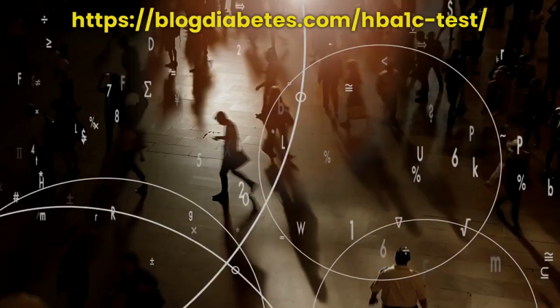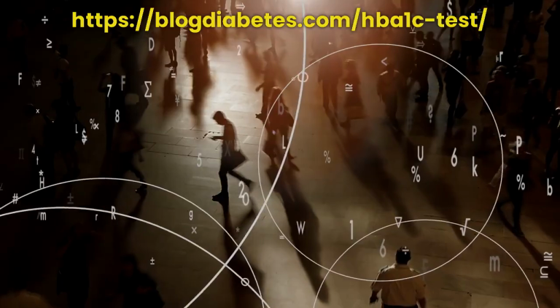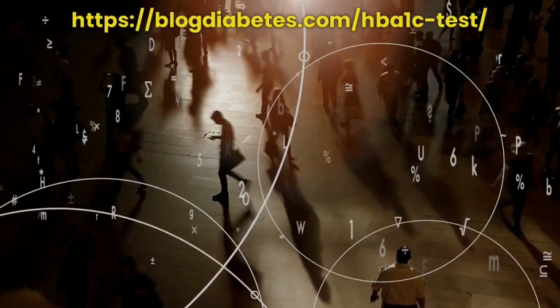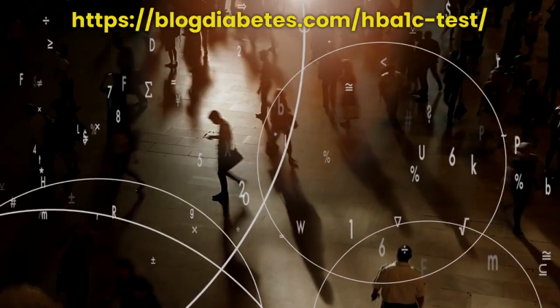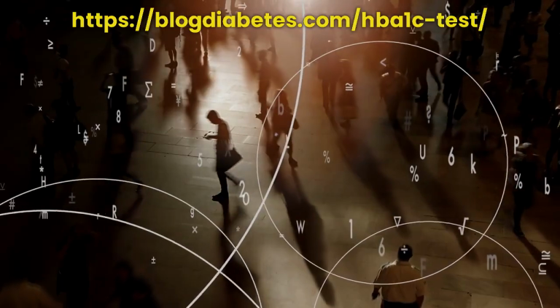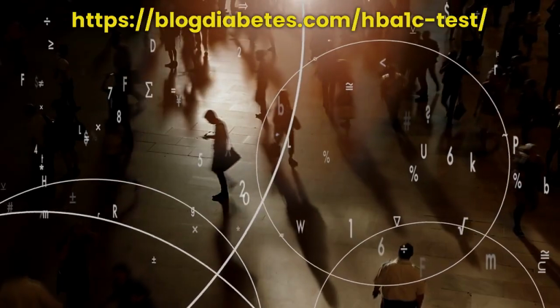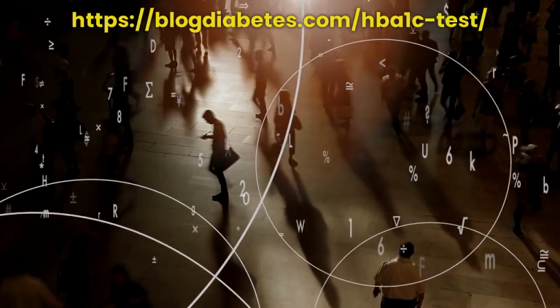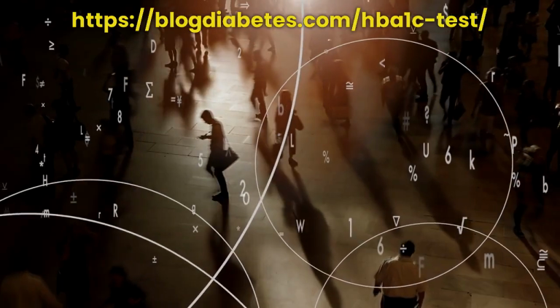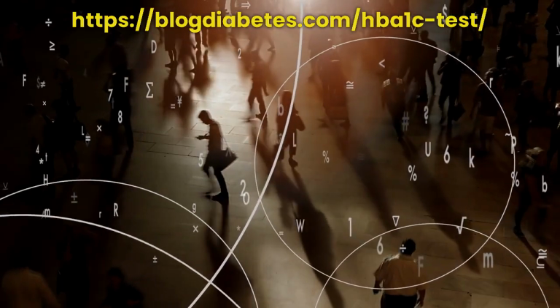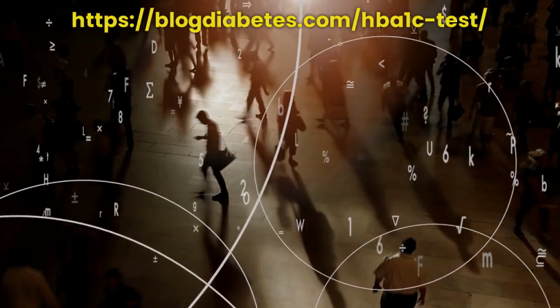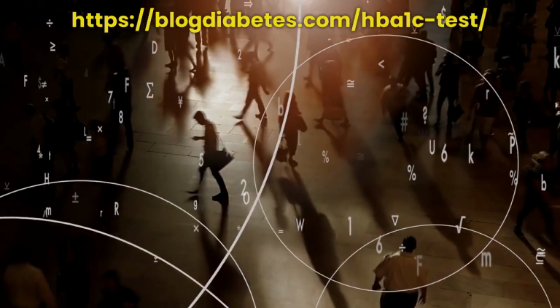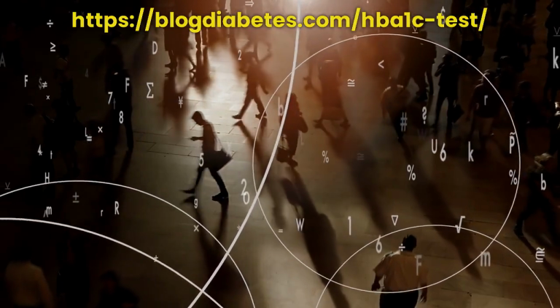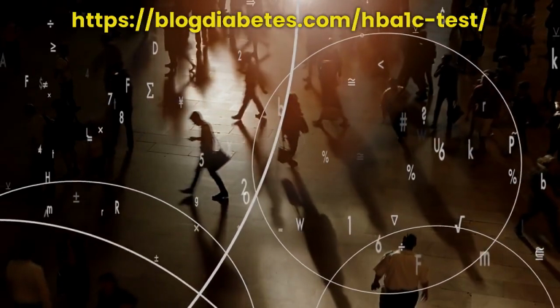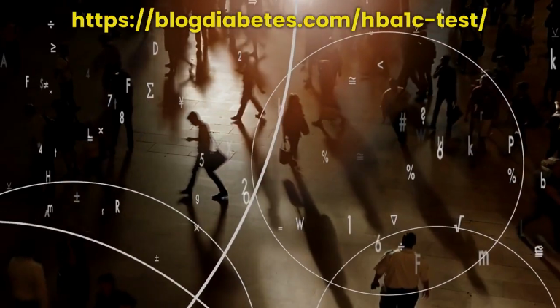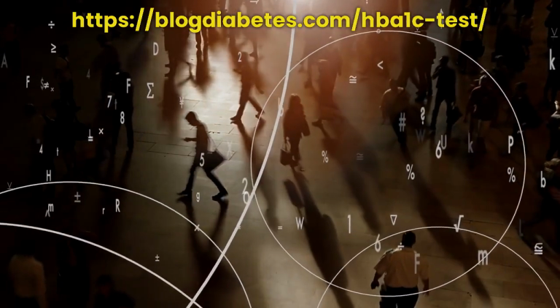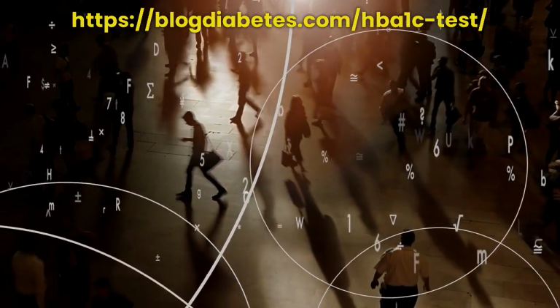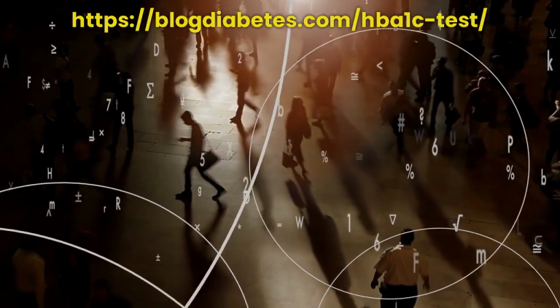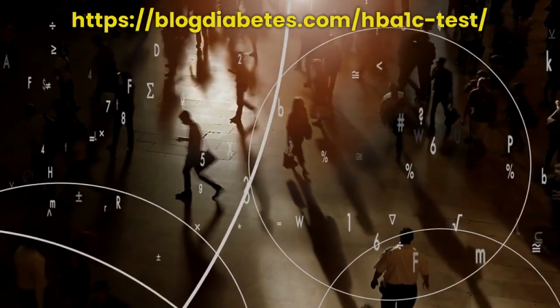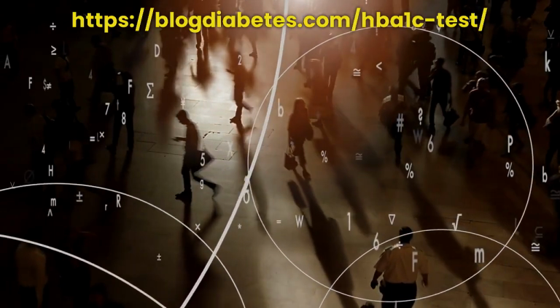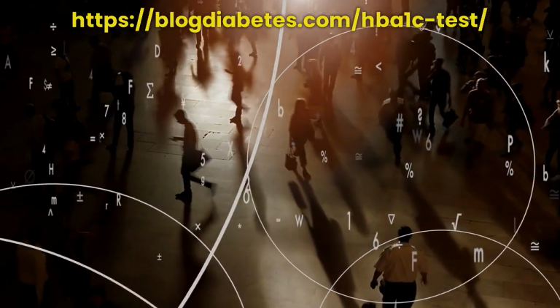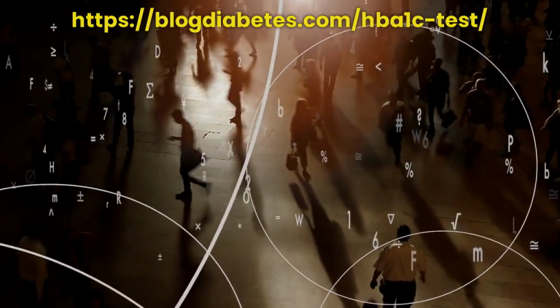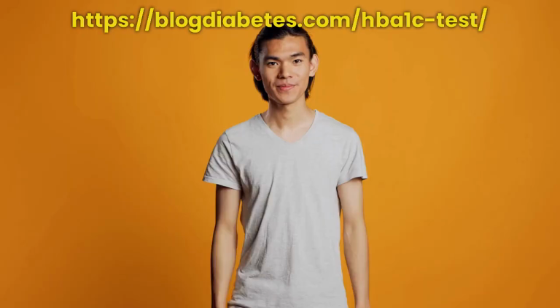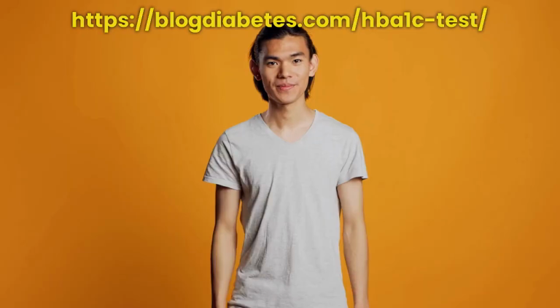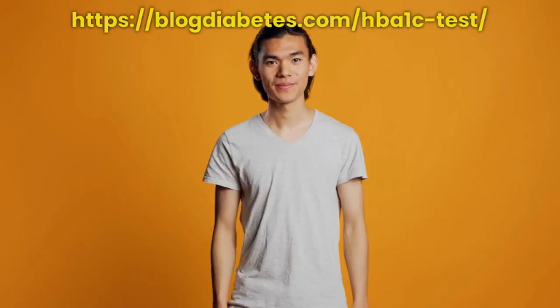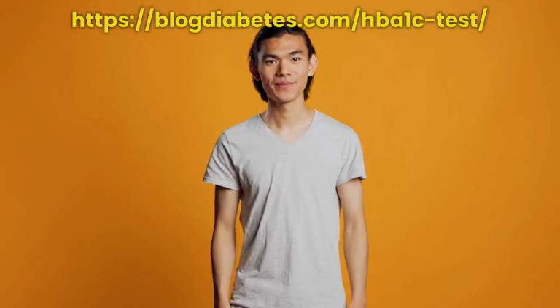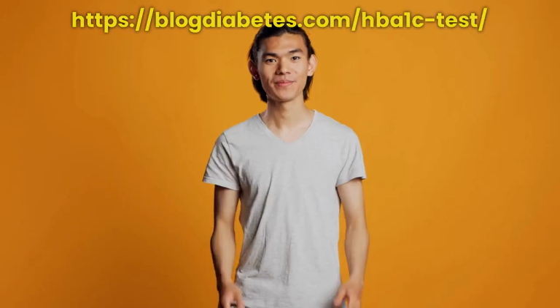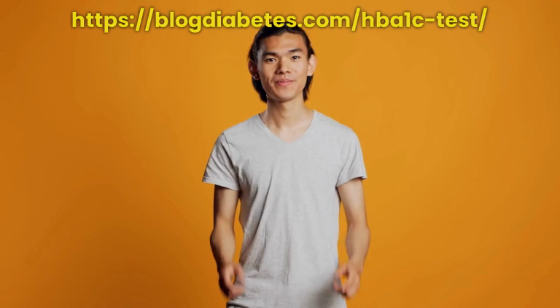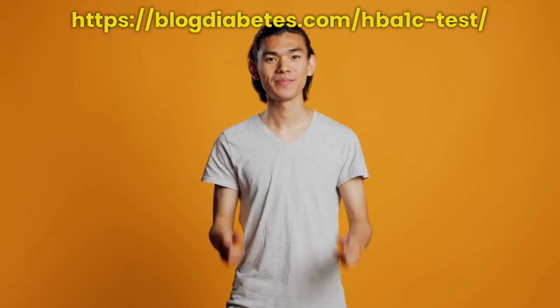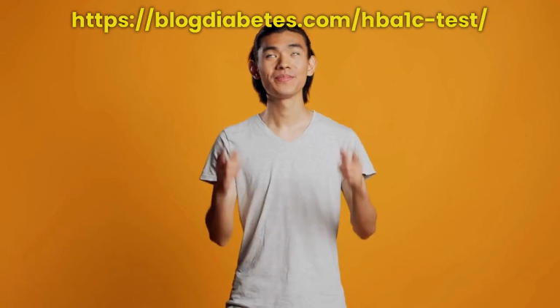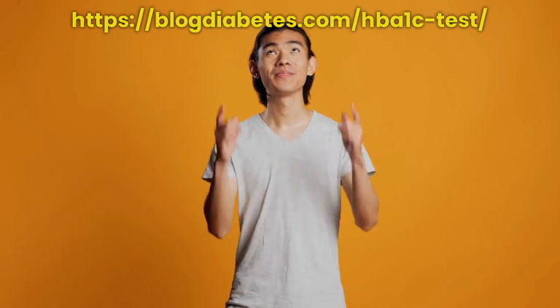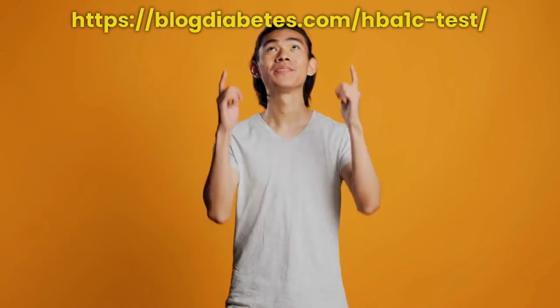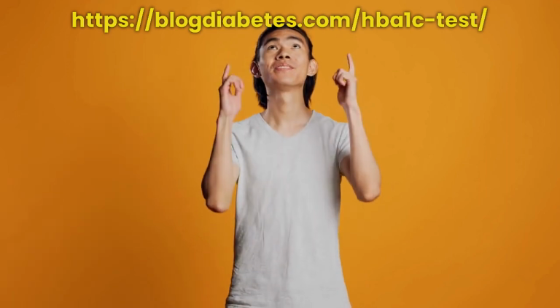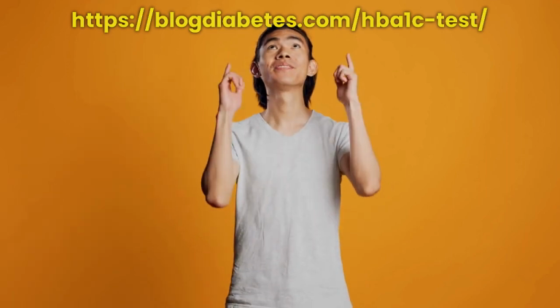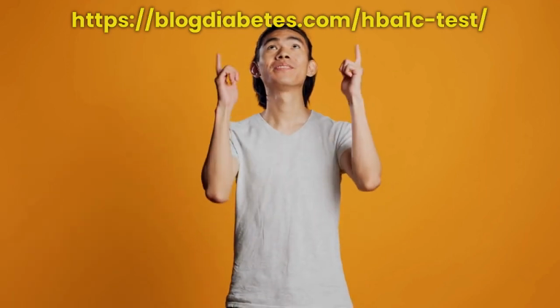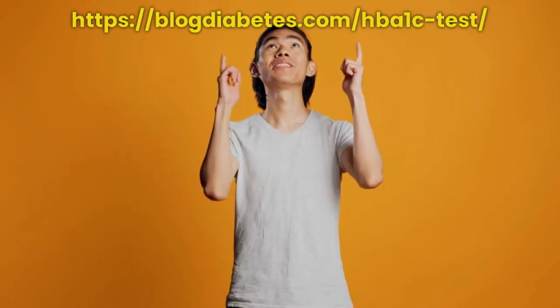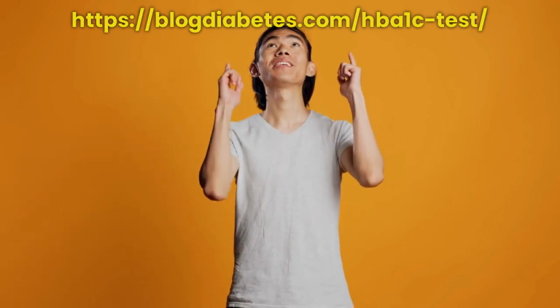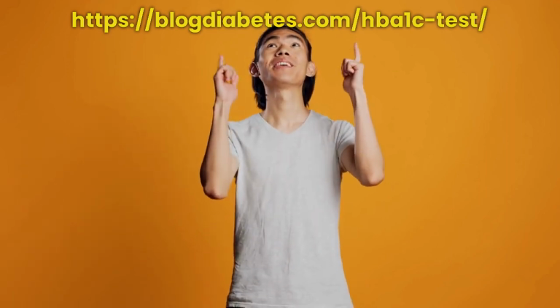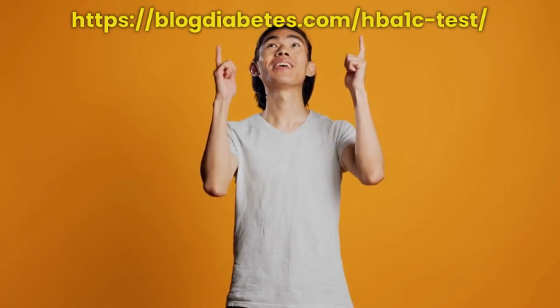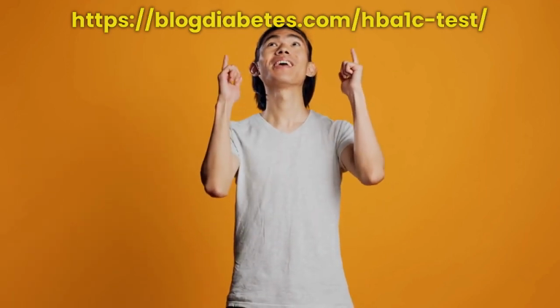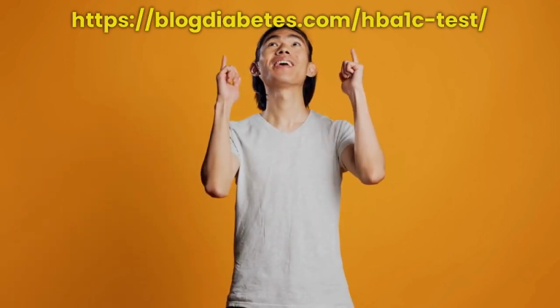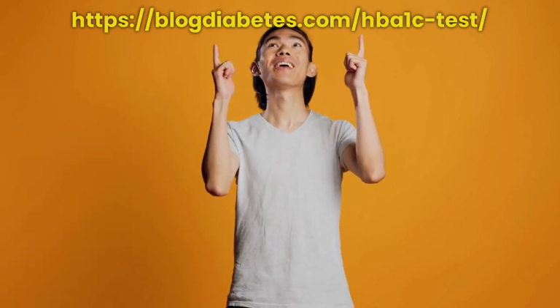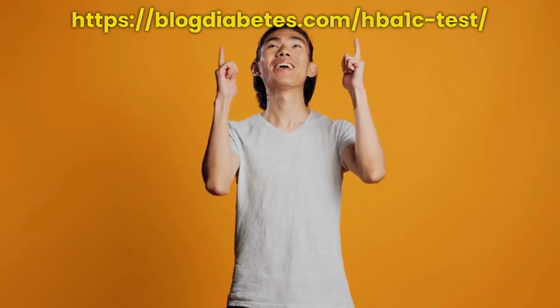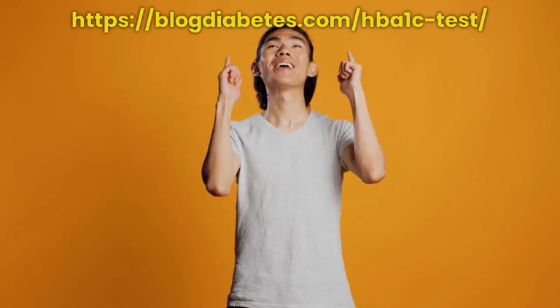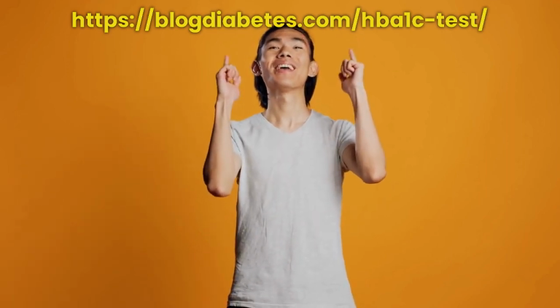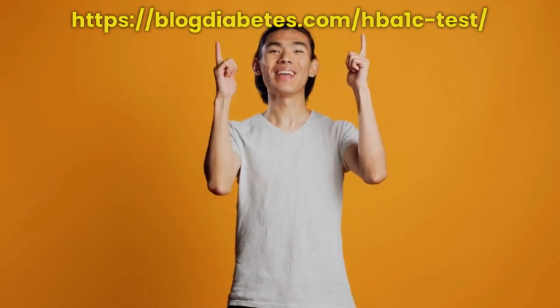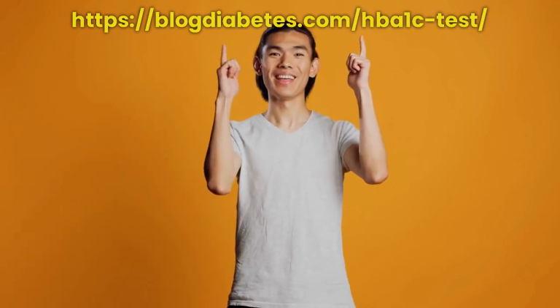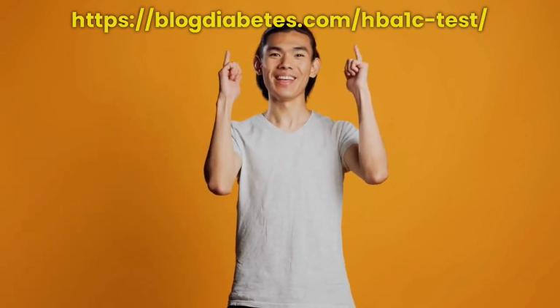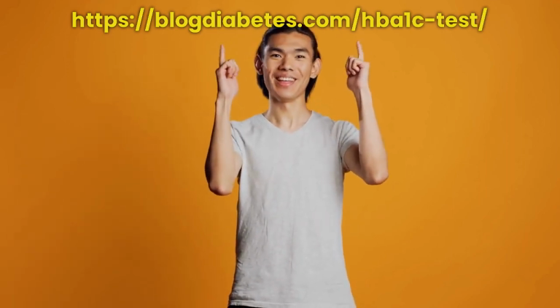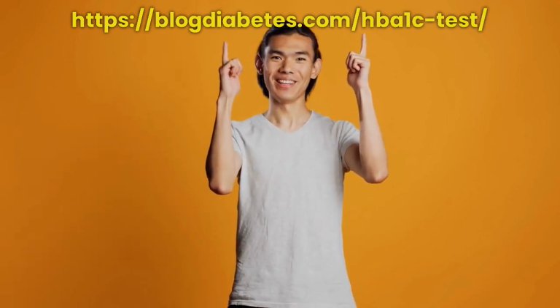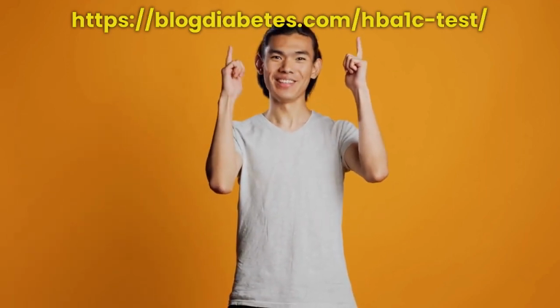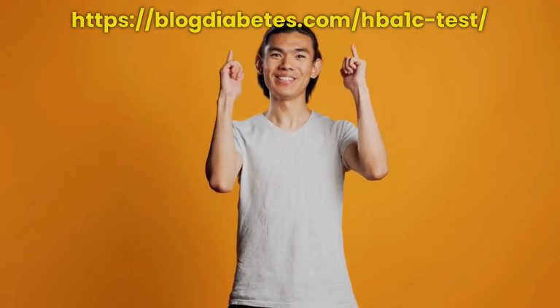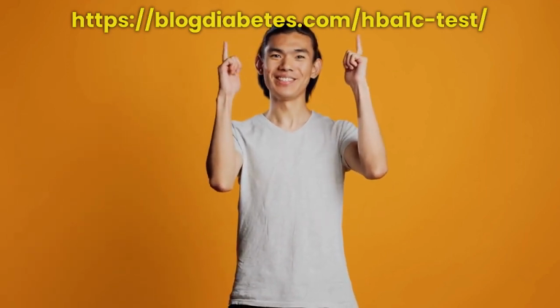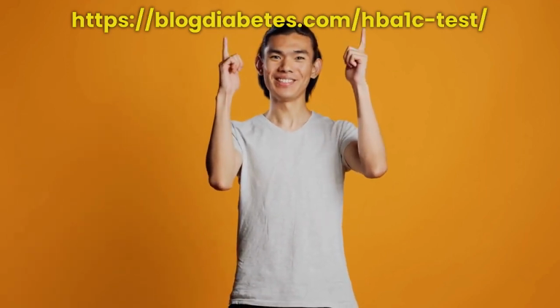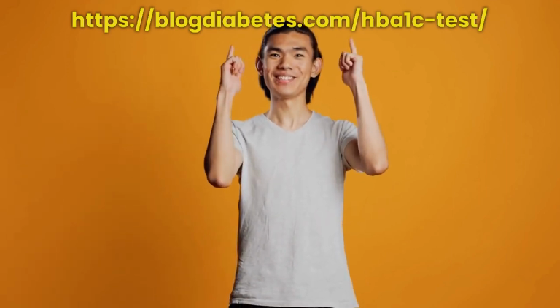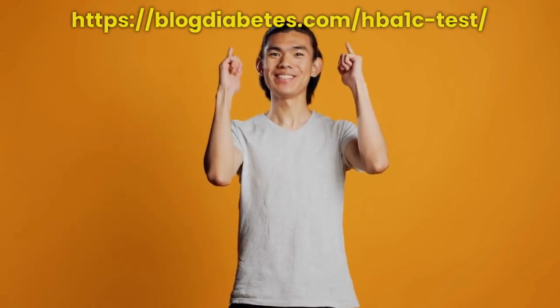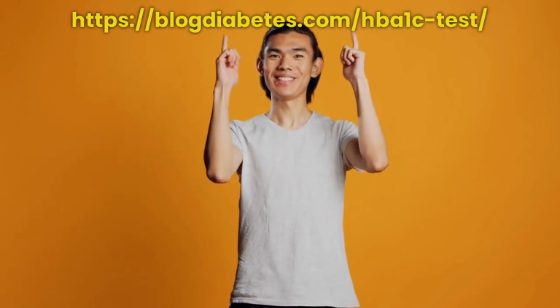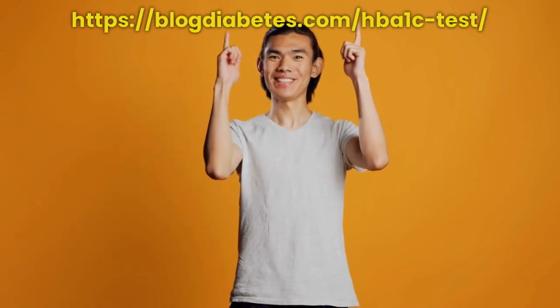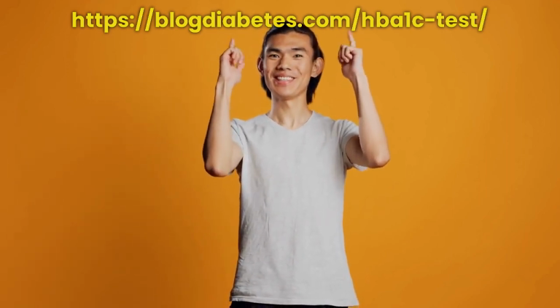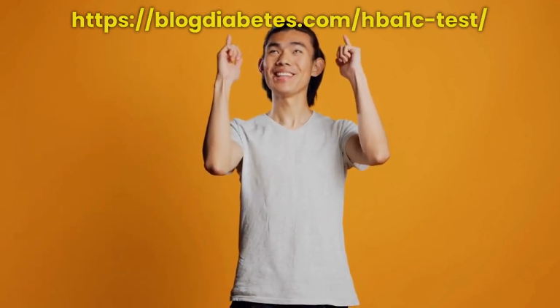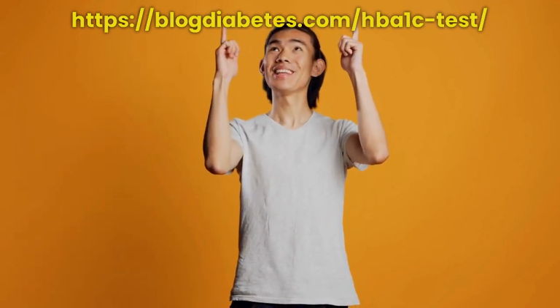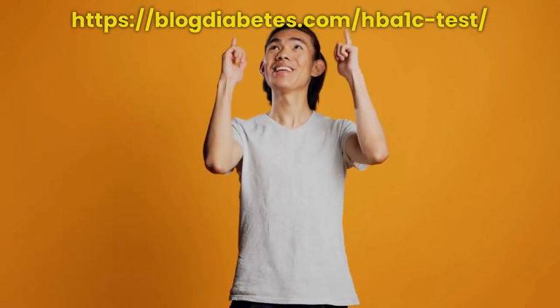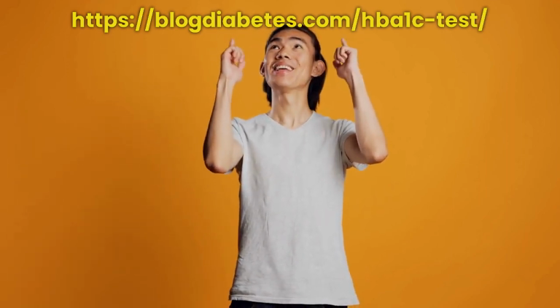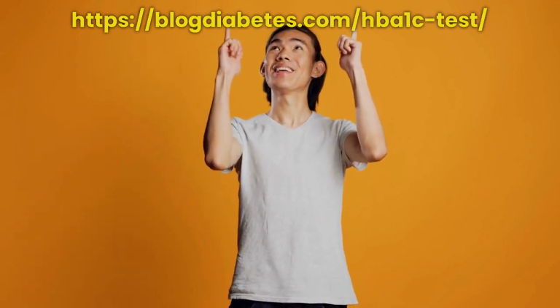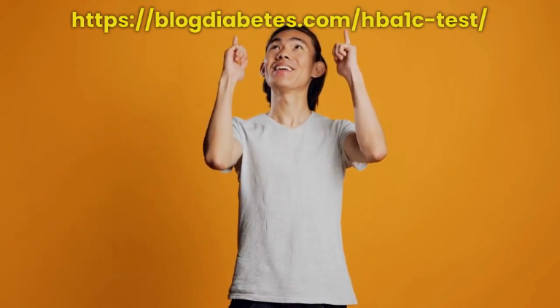I hope this information was useful. You will find much more about the HbA1c test by visiting the link above.